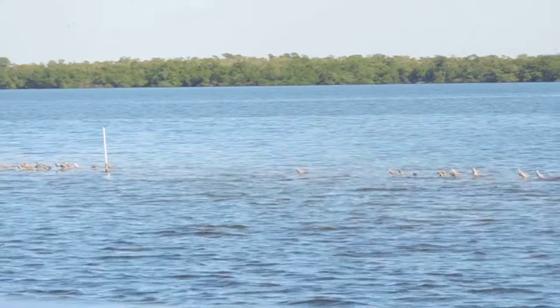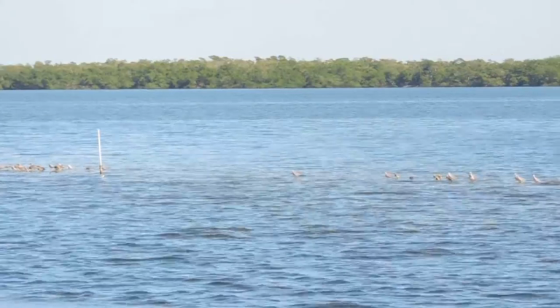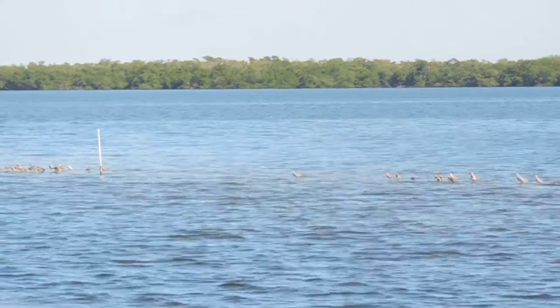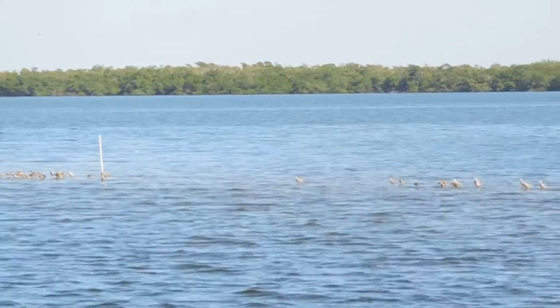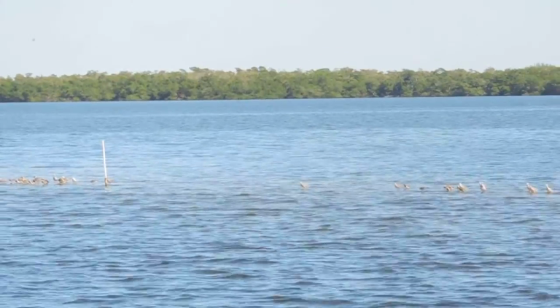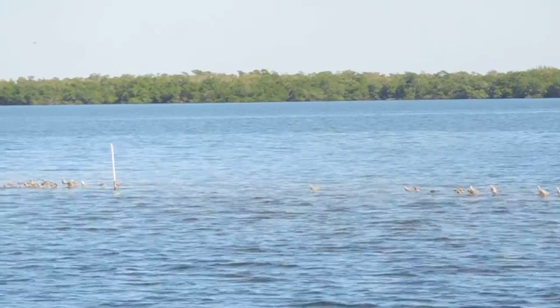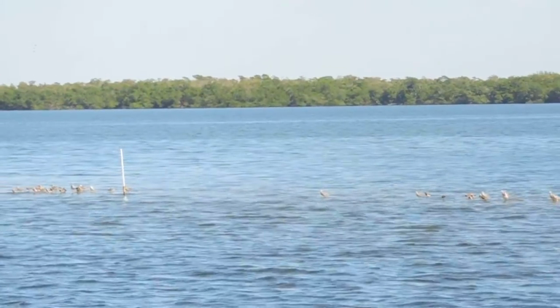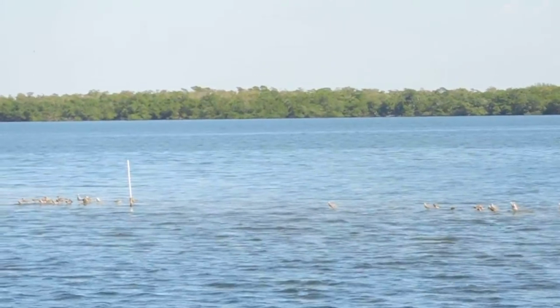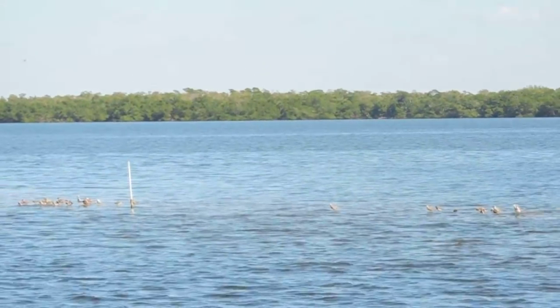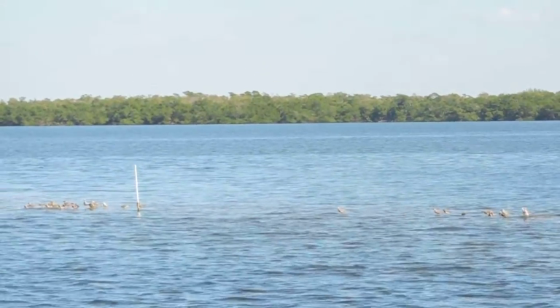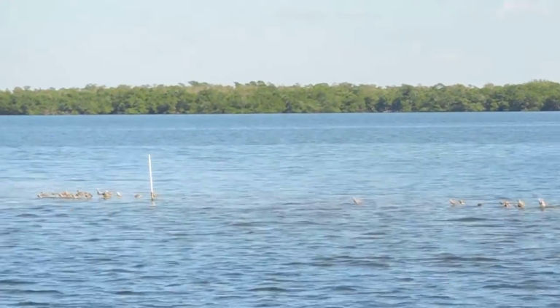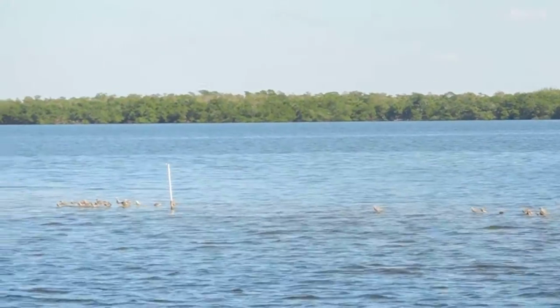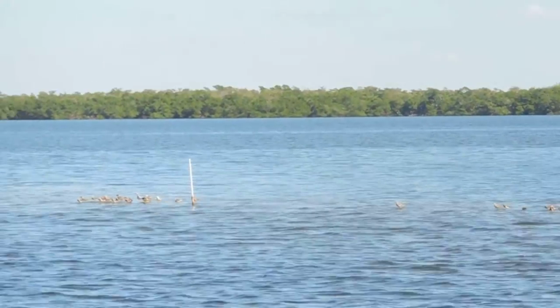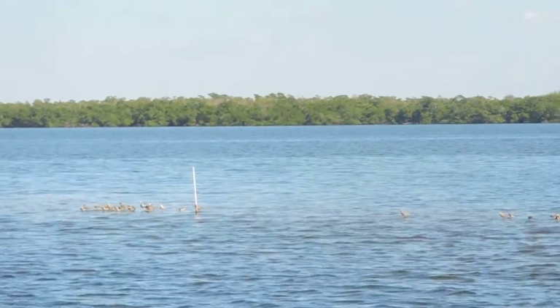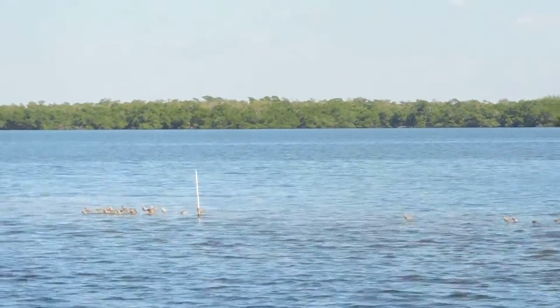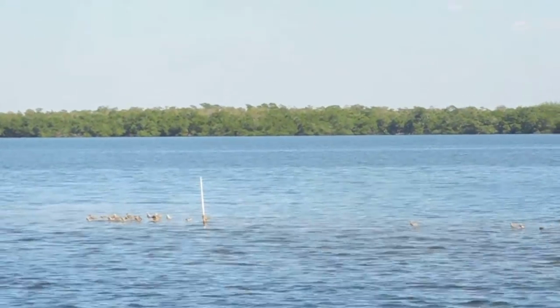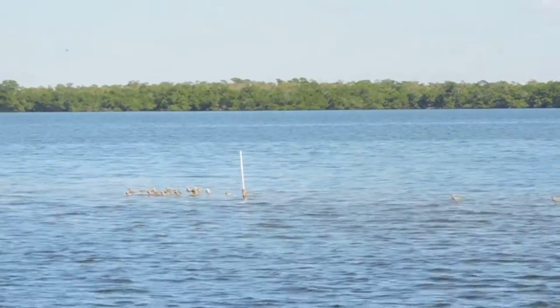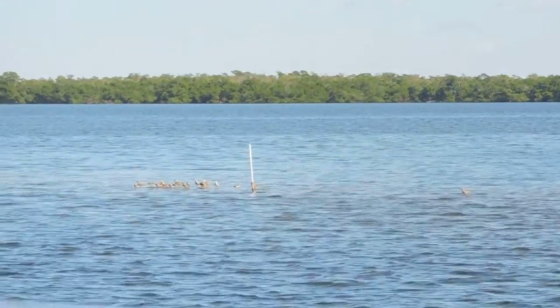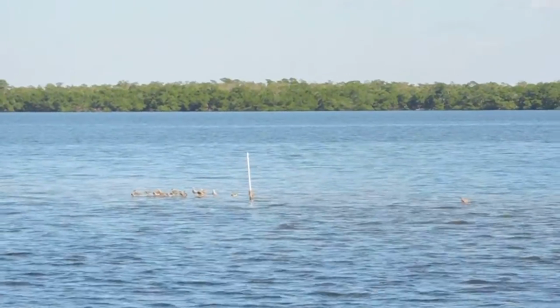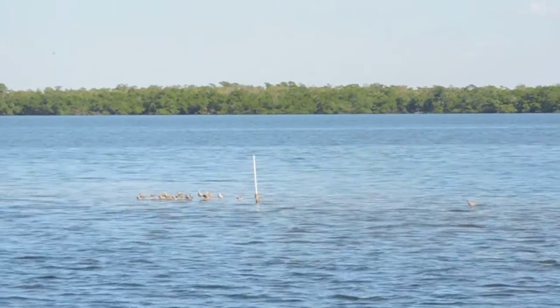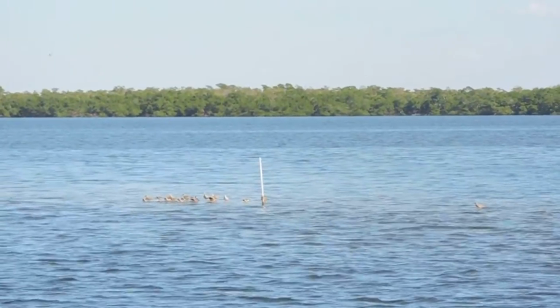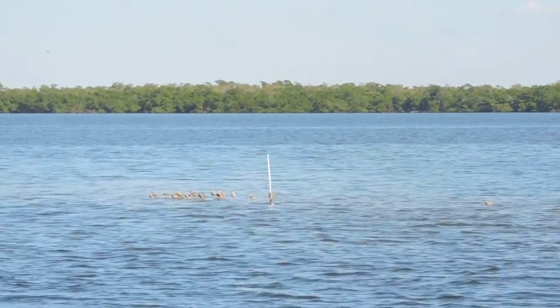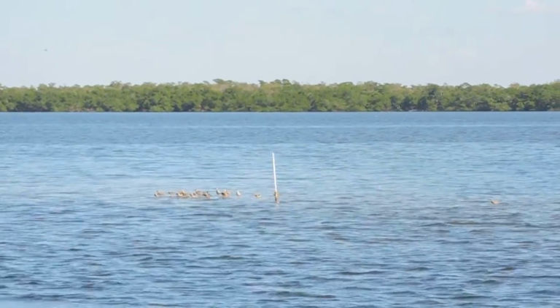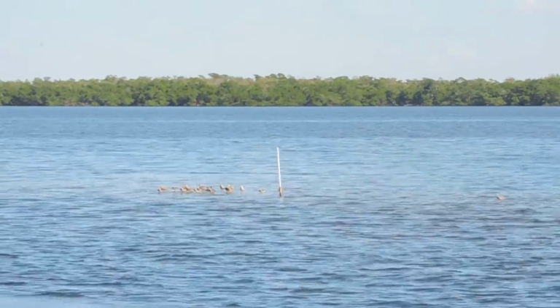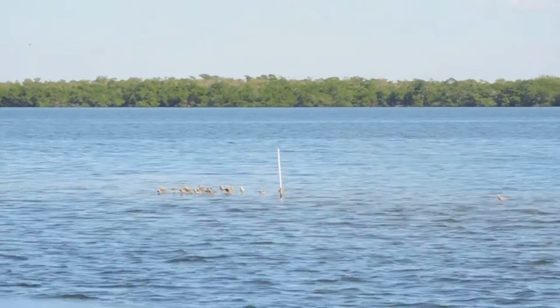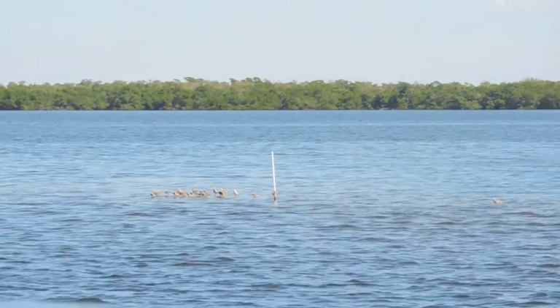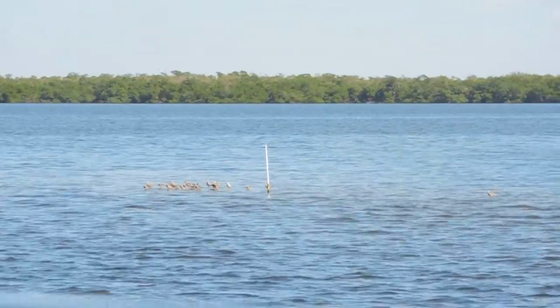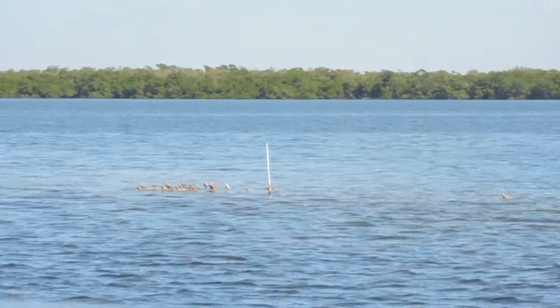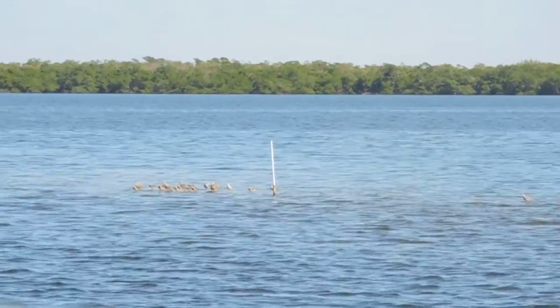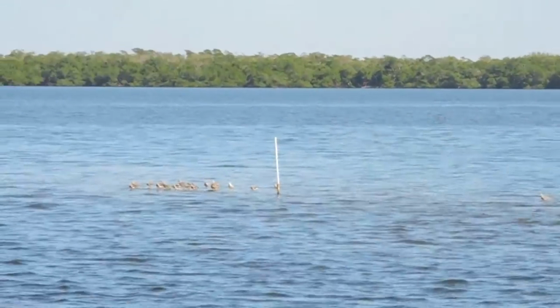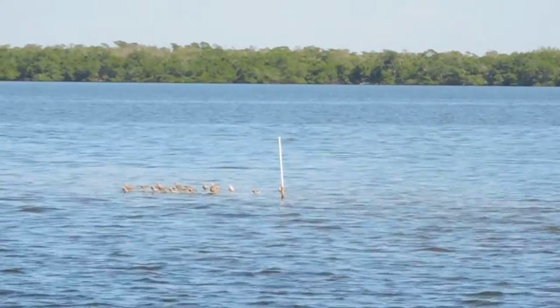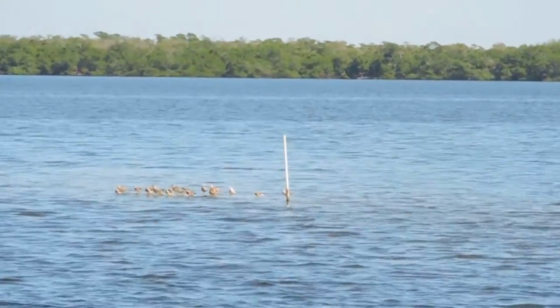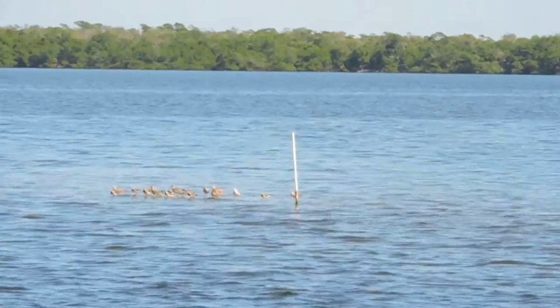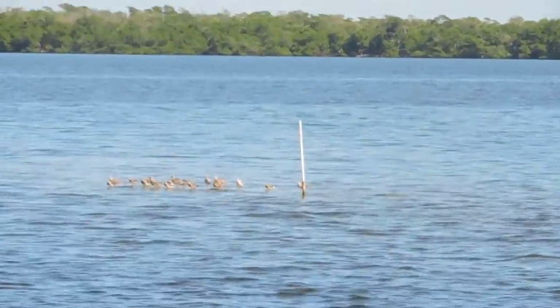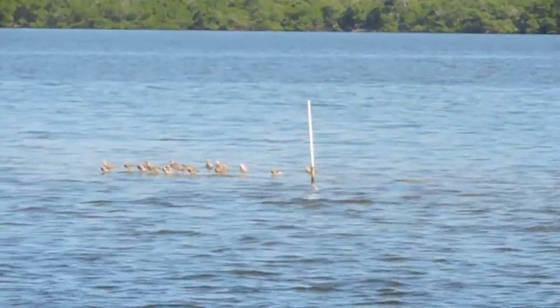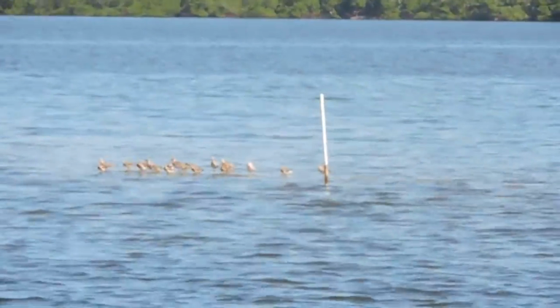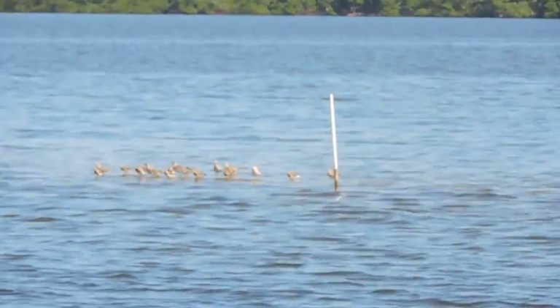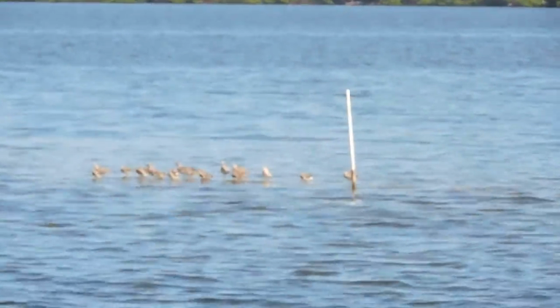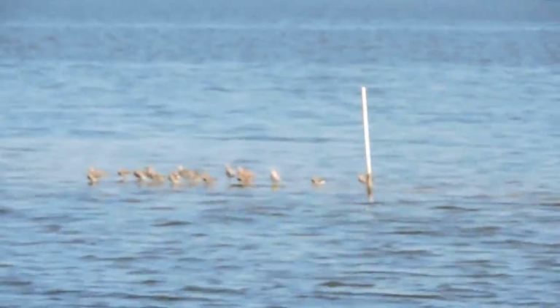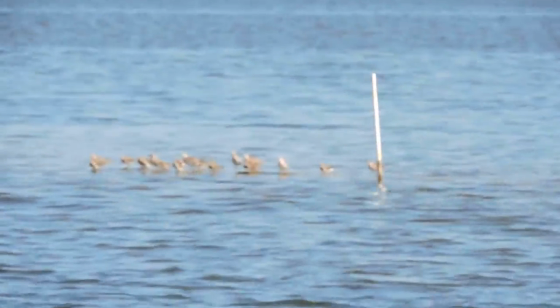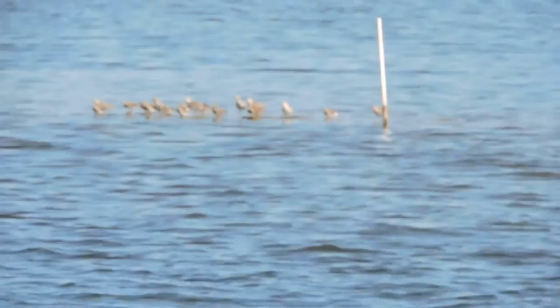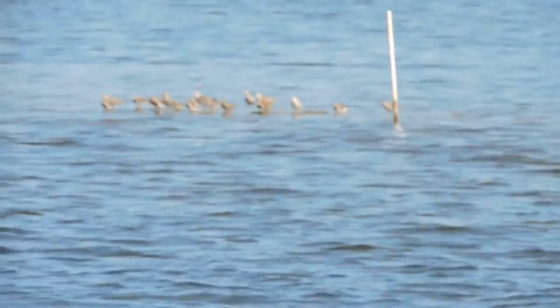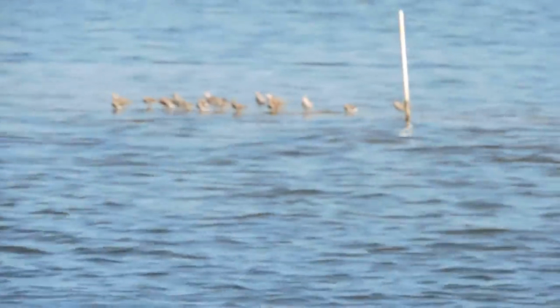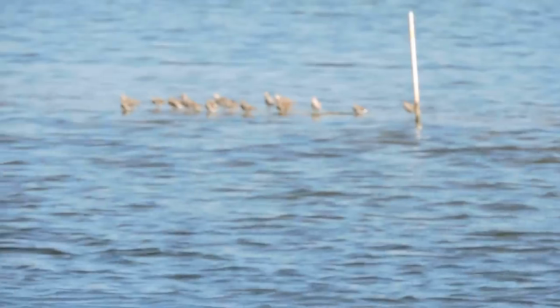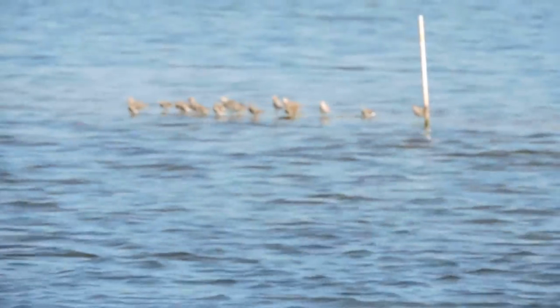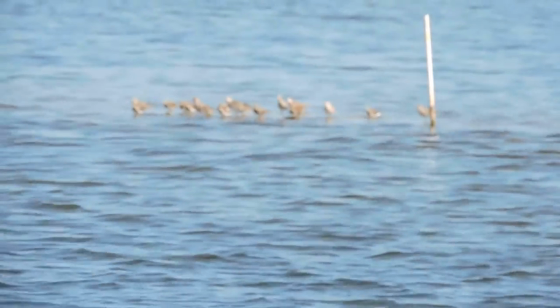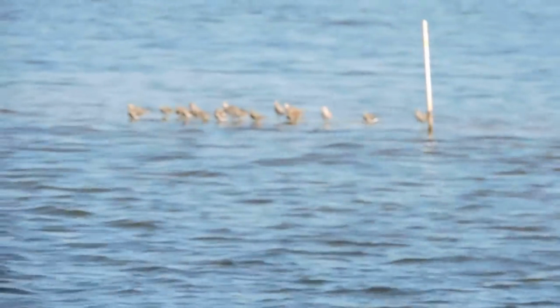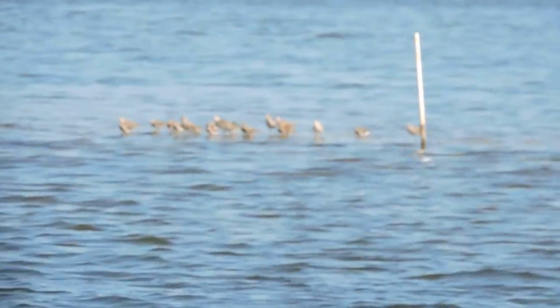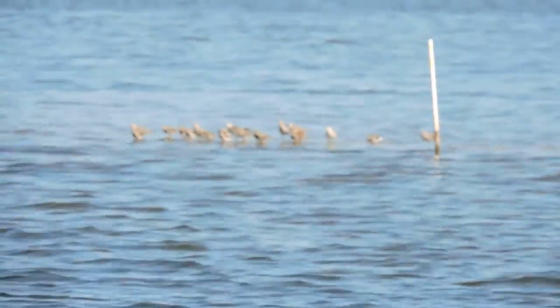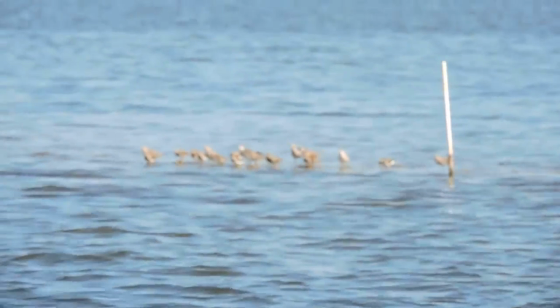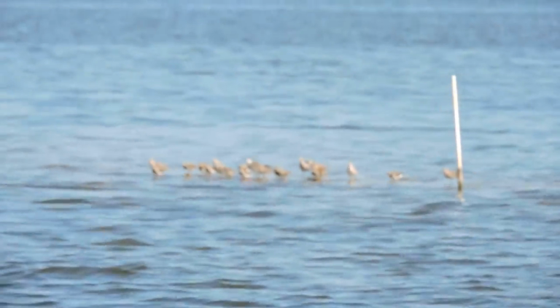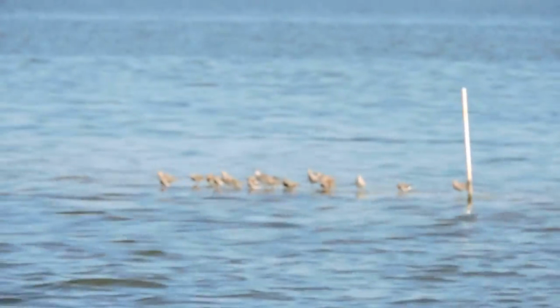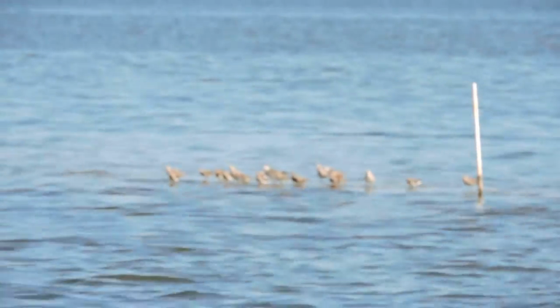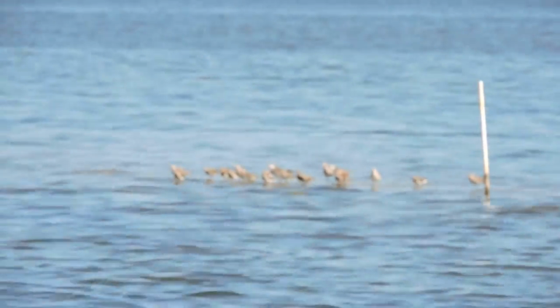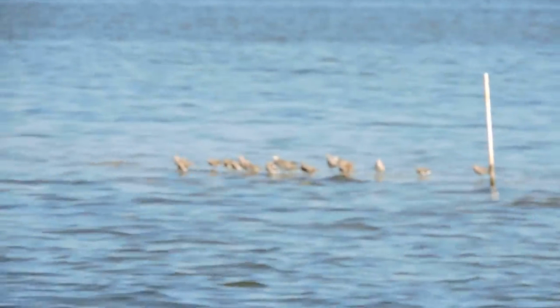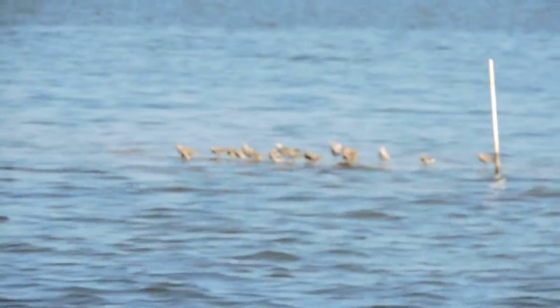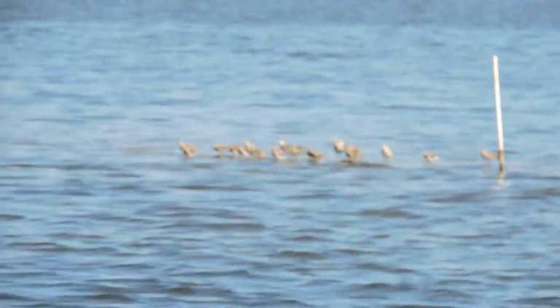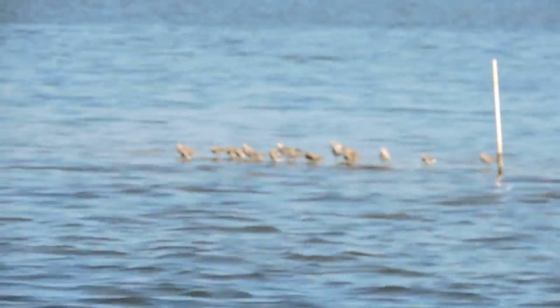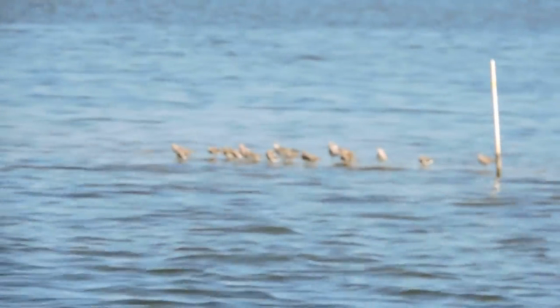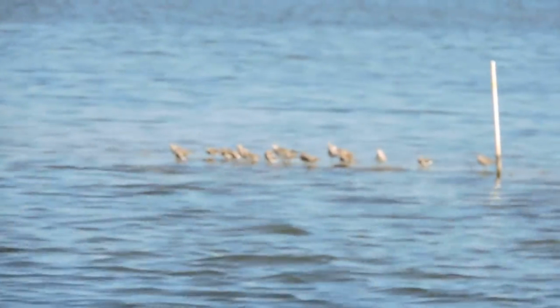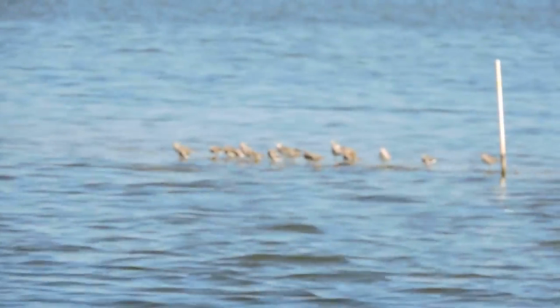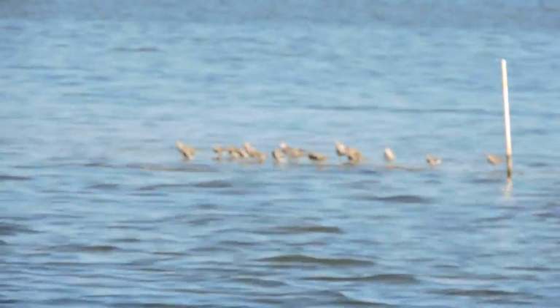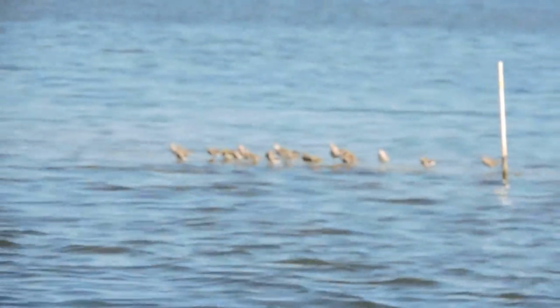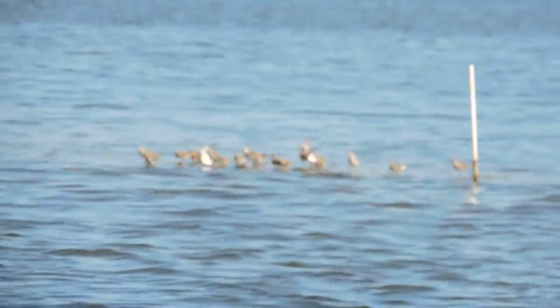We had the water all morning long, but now they have to be covered with water again. And that's healthy for the oysters because they can't stay dry forever.